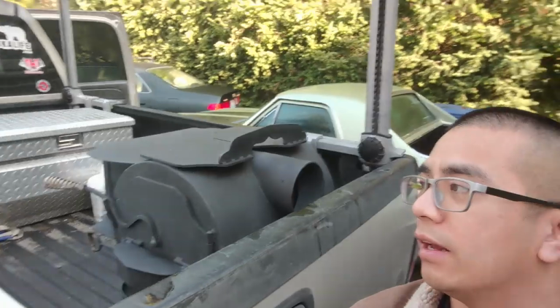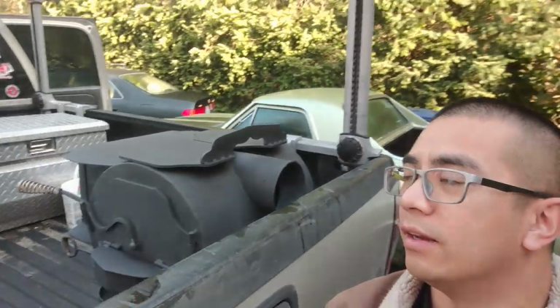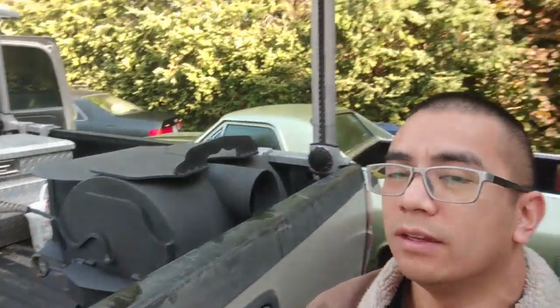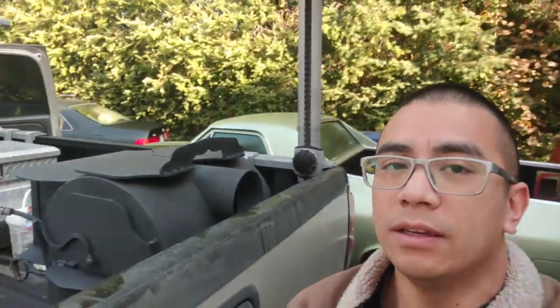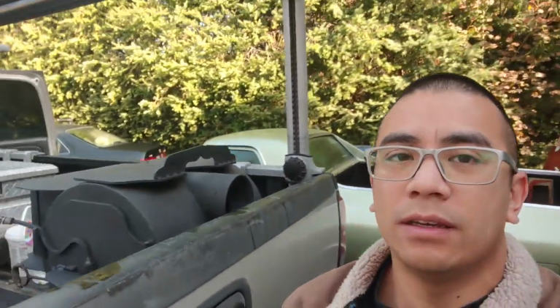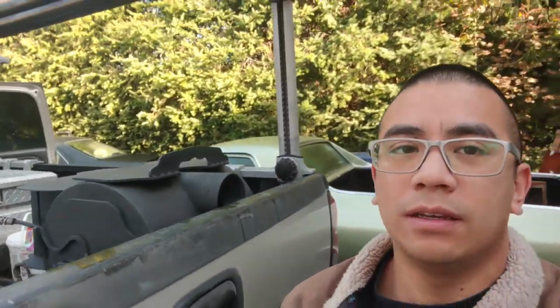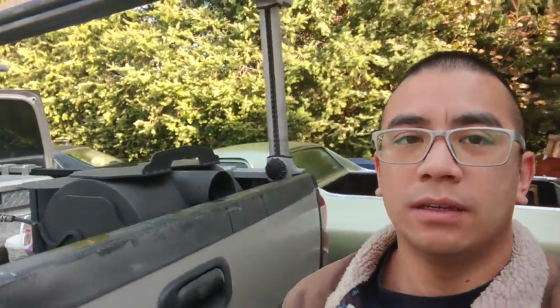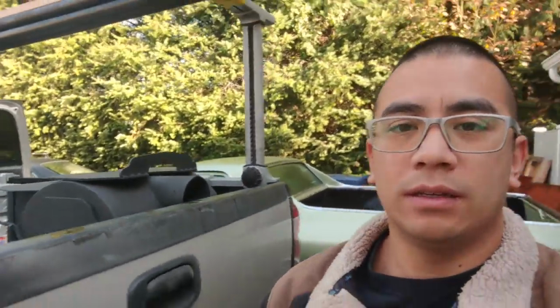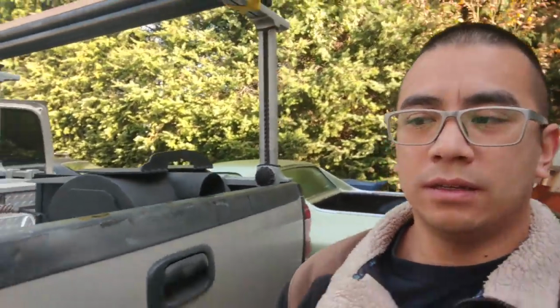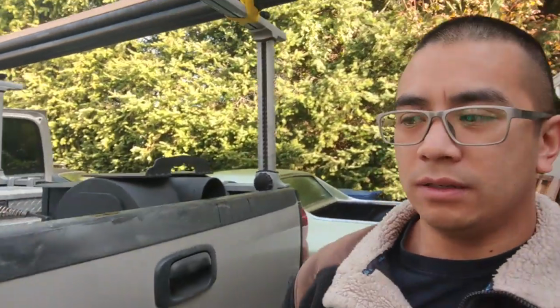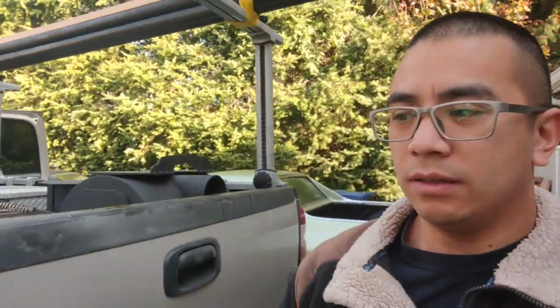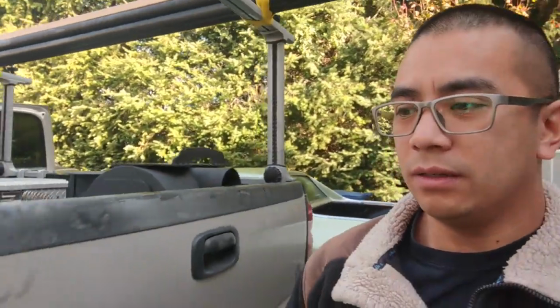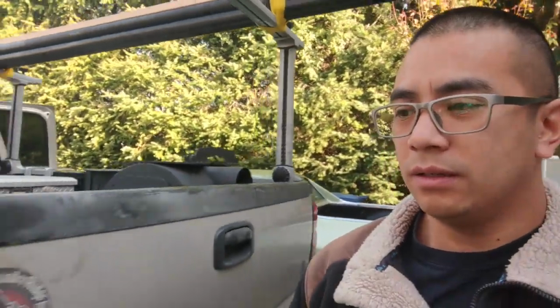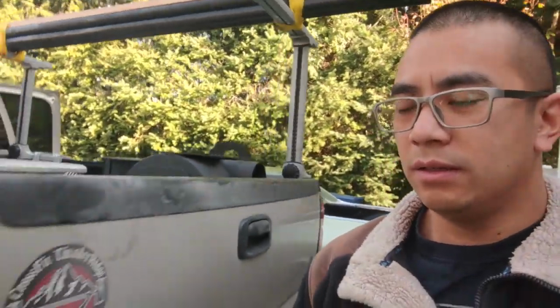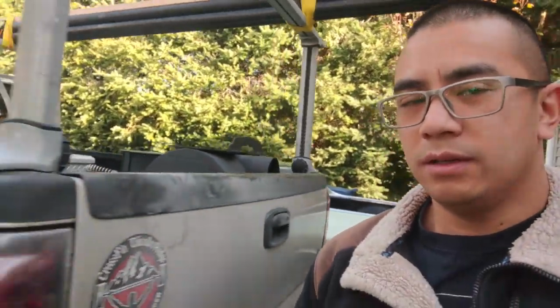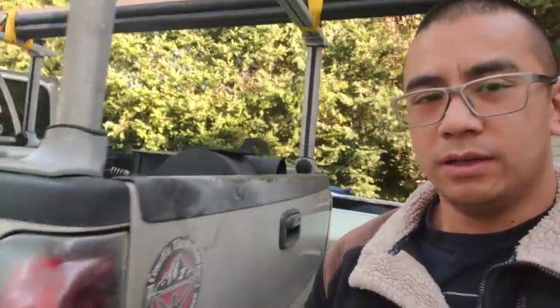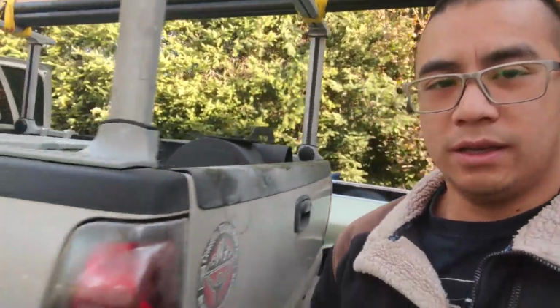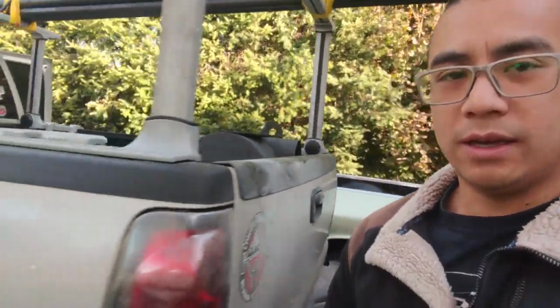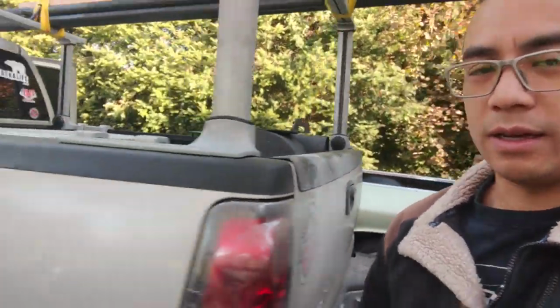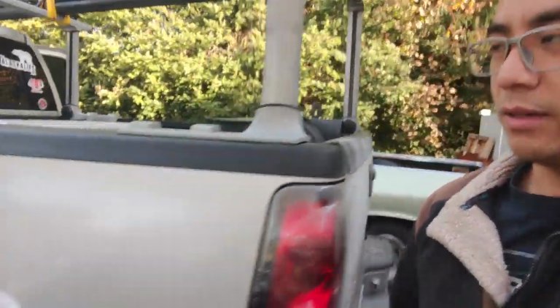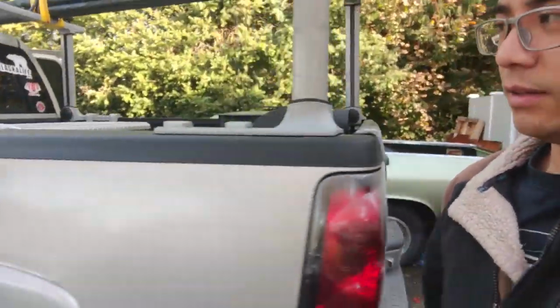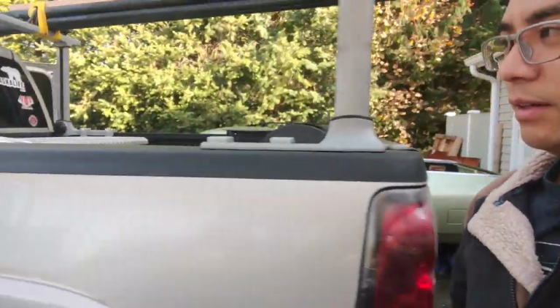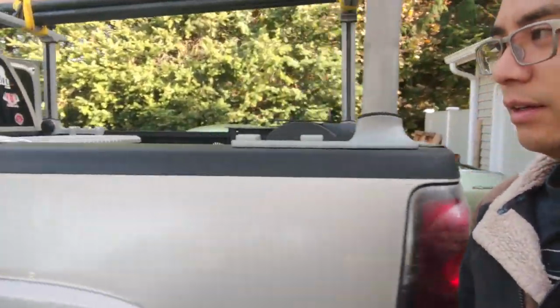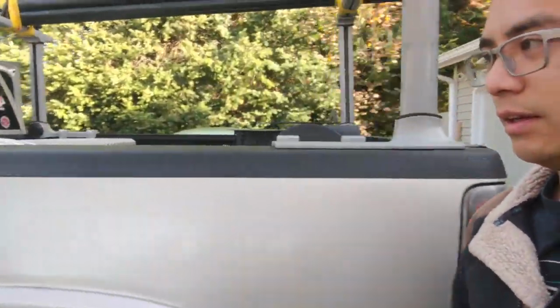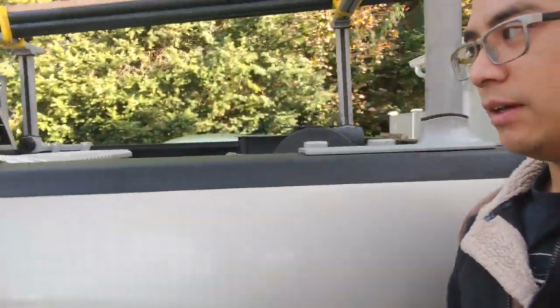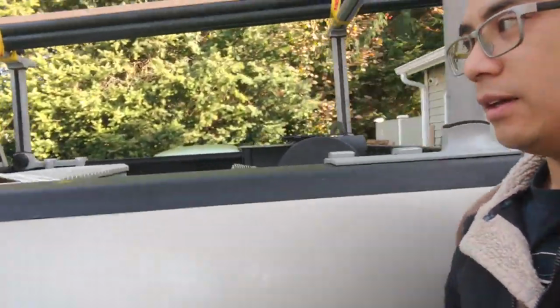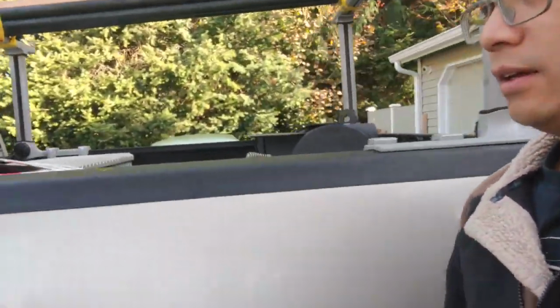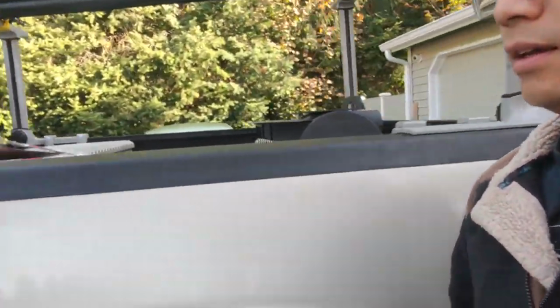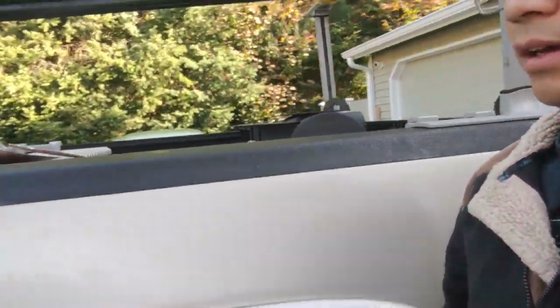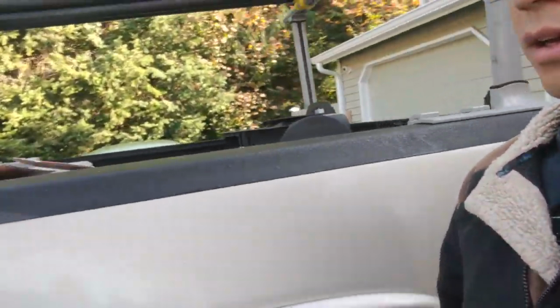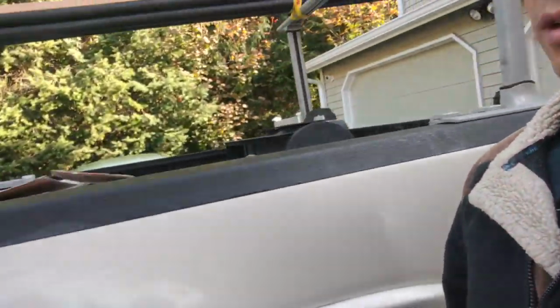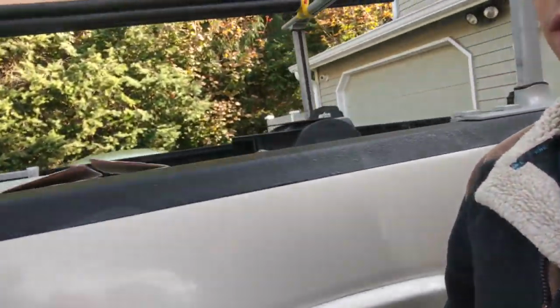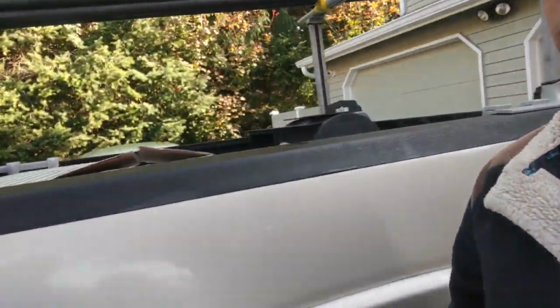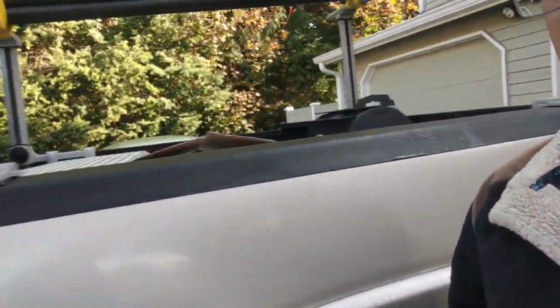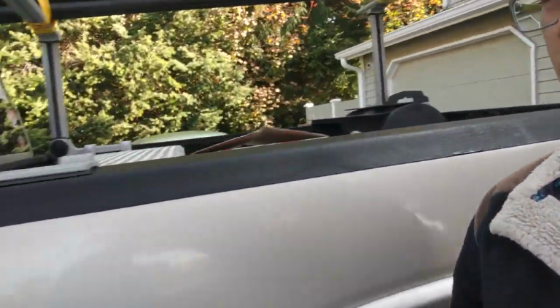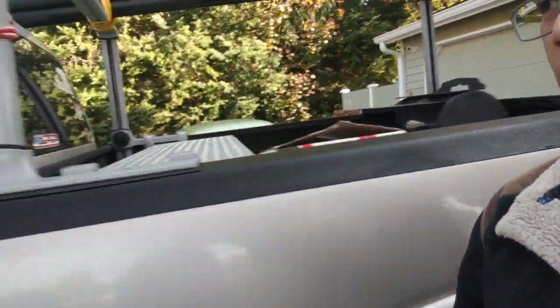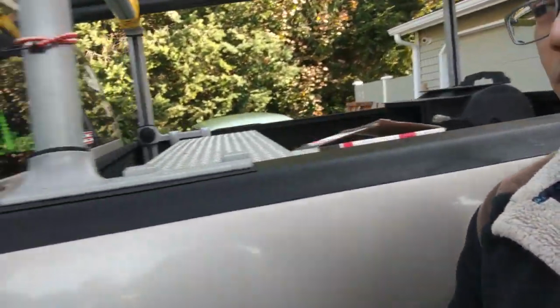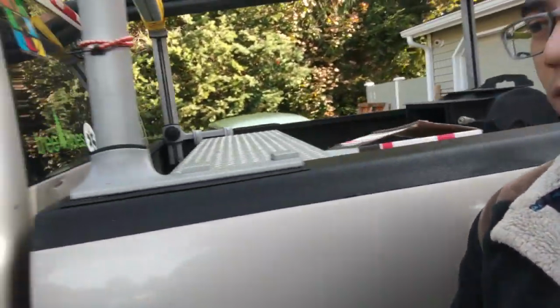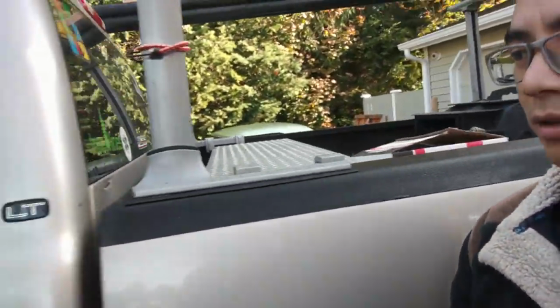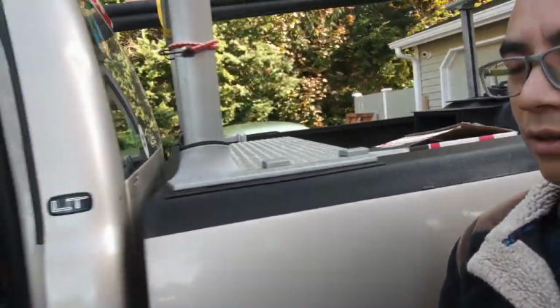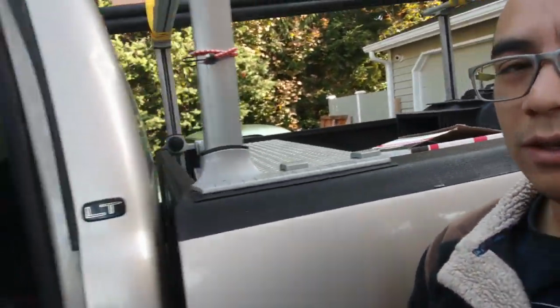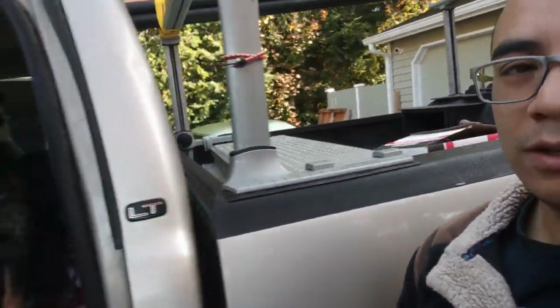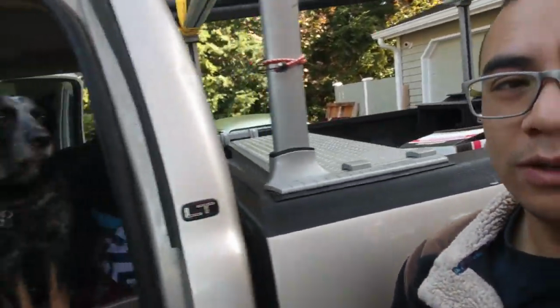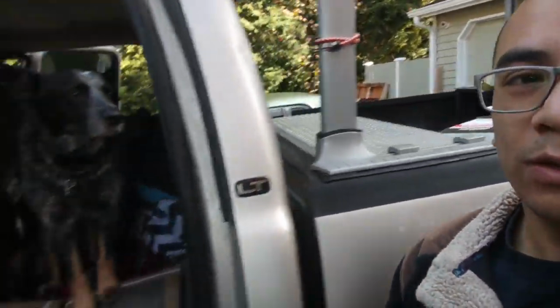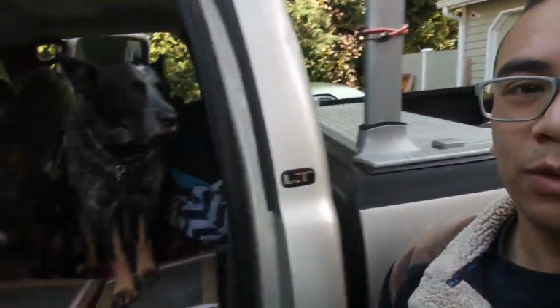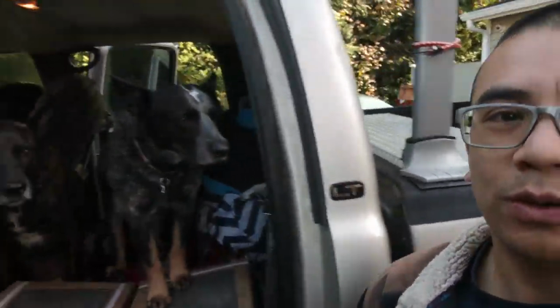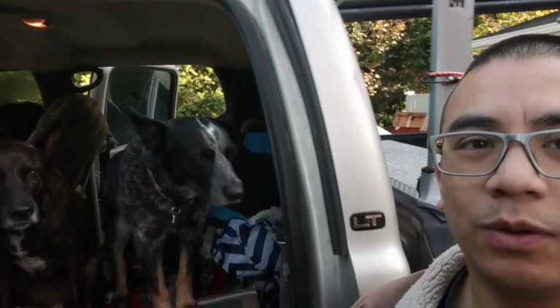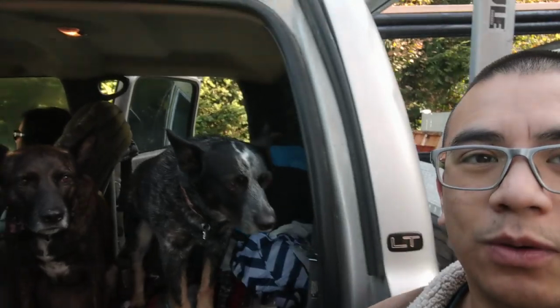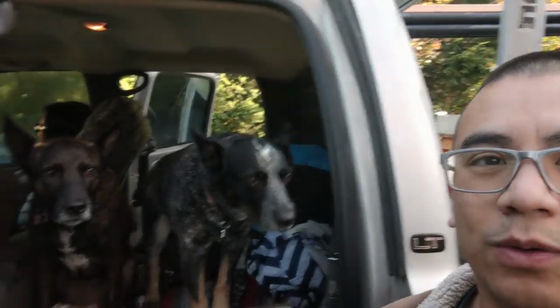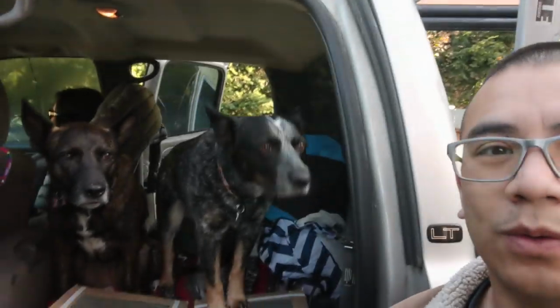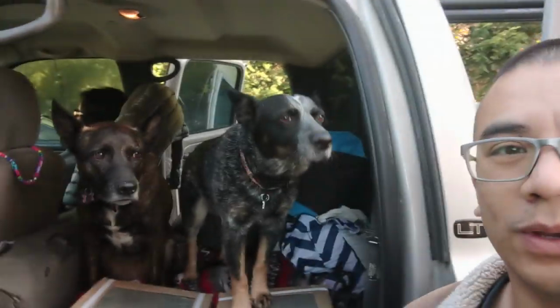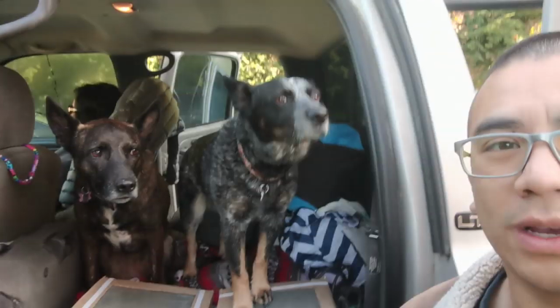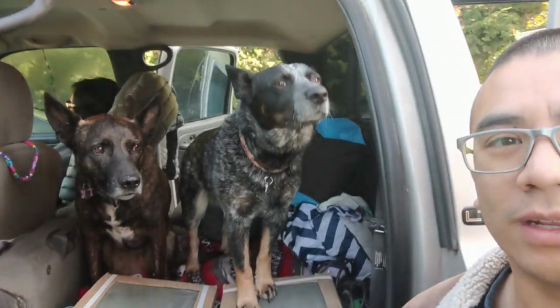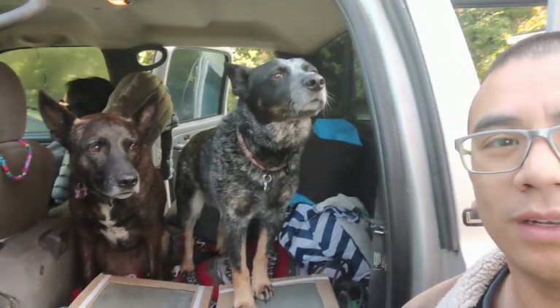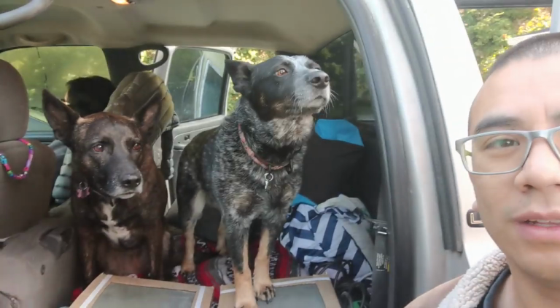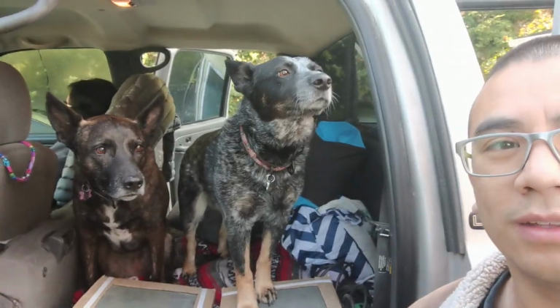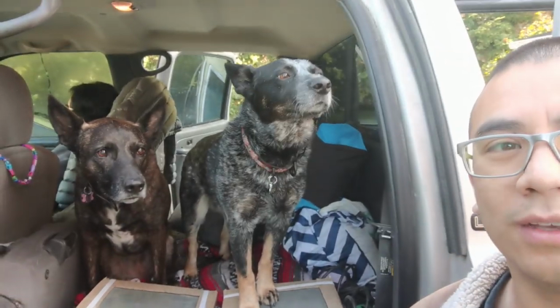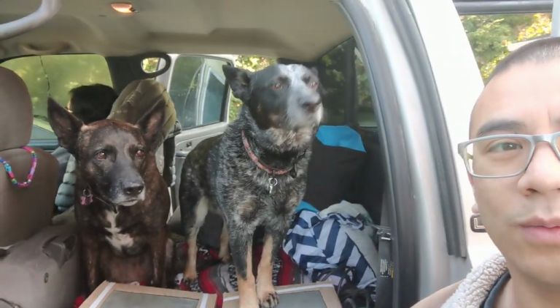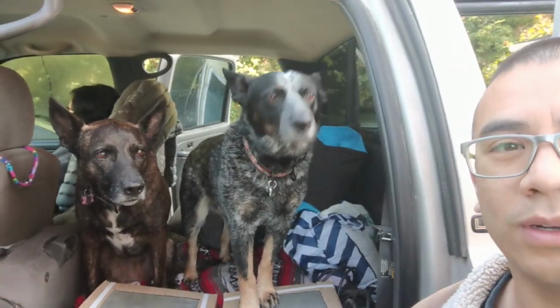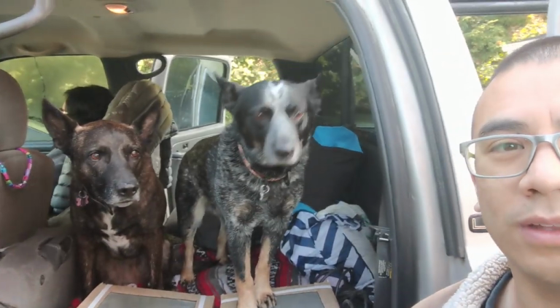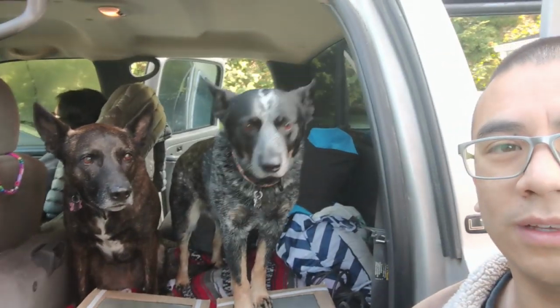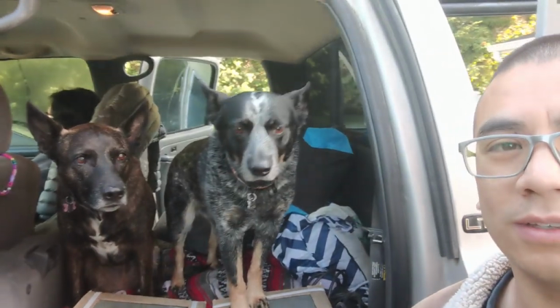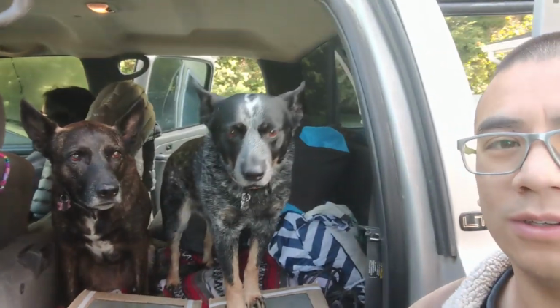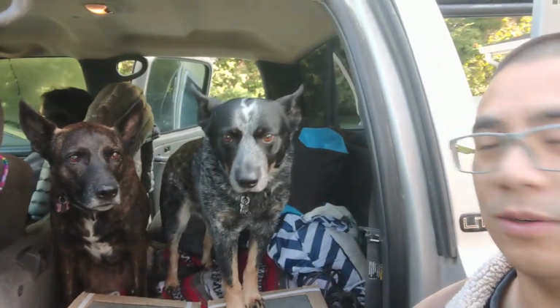Don't say hello to the puppies. And in tow, we got thing one and thing two.